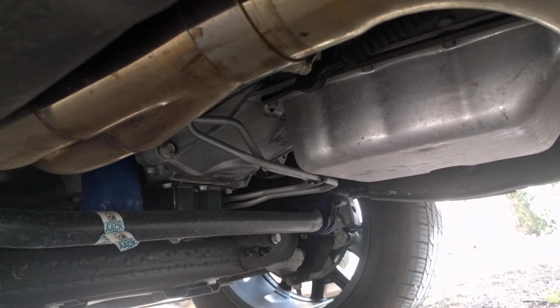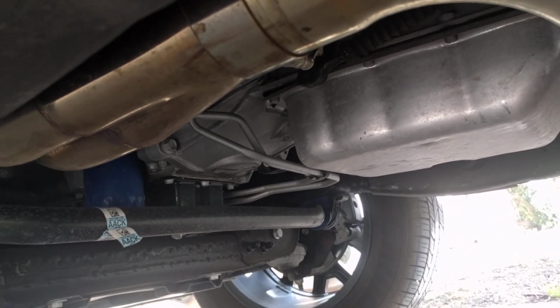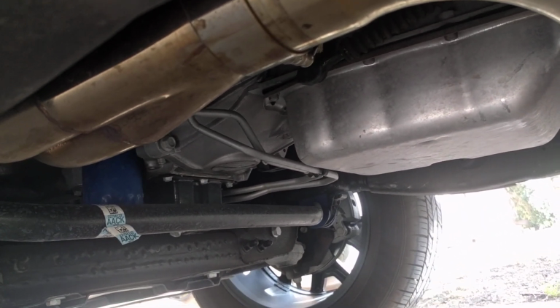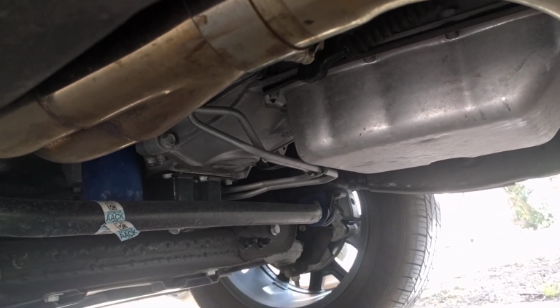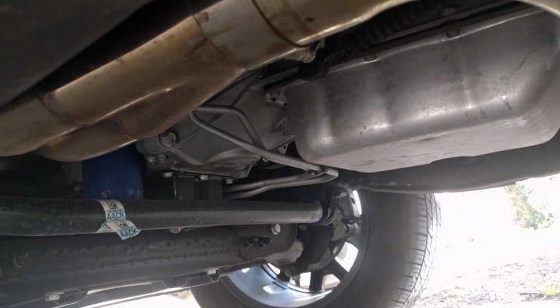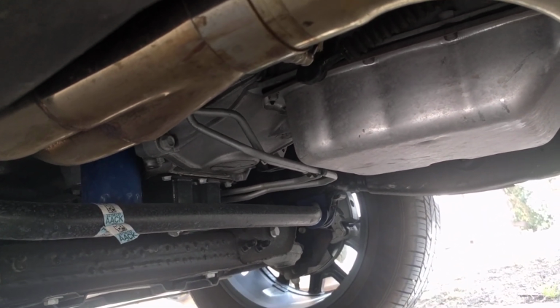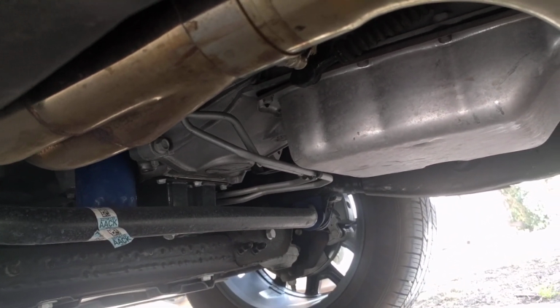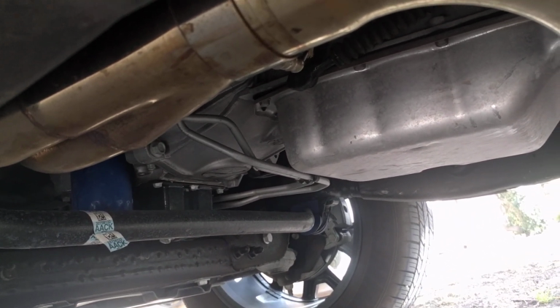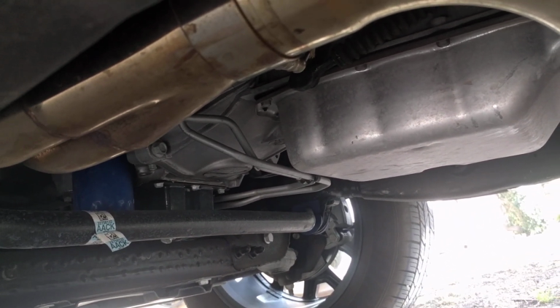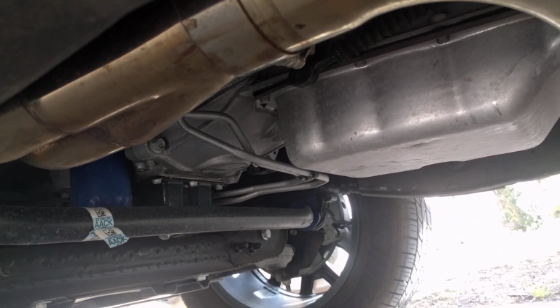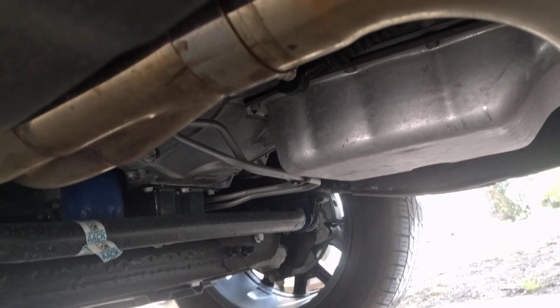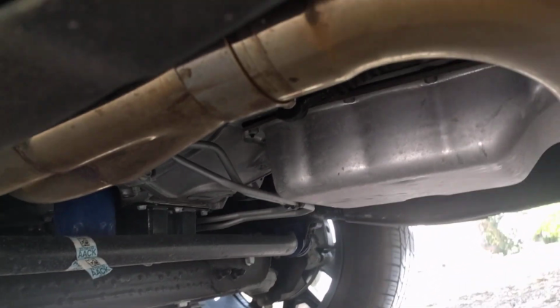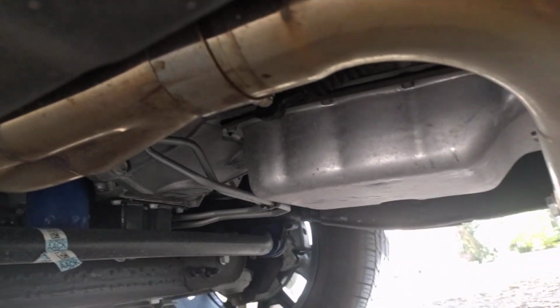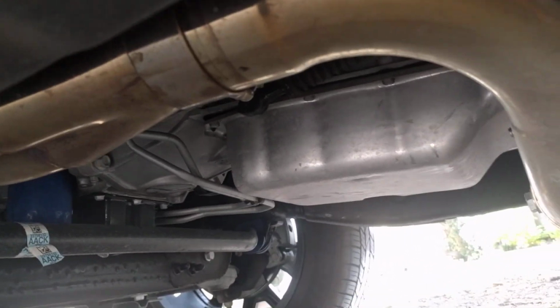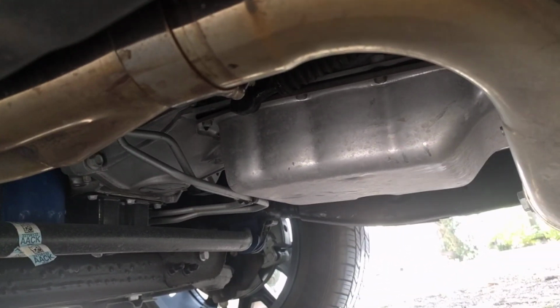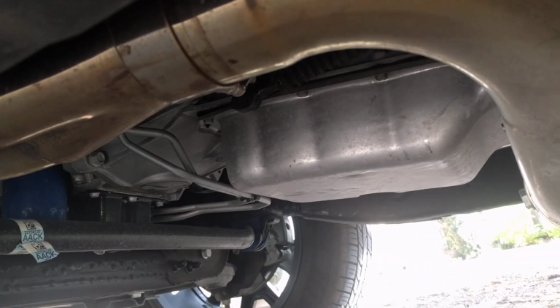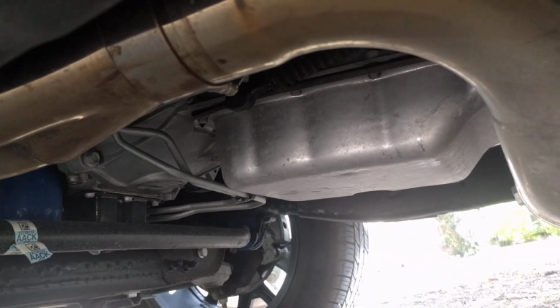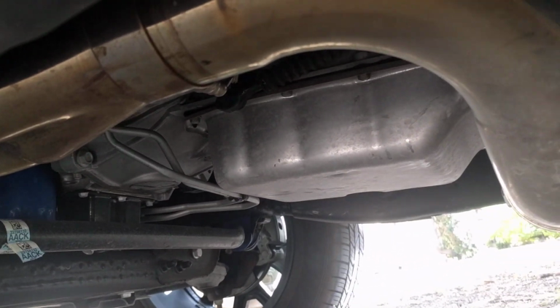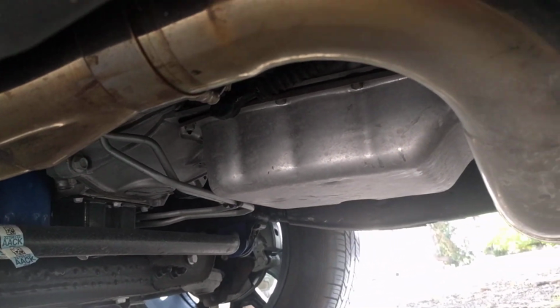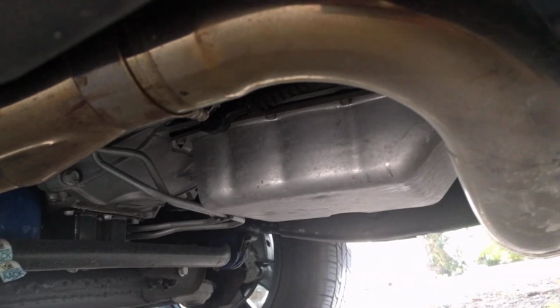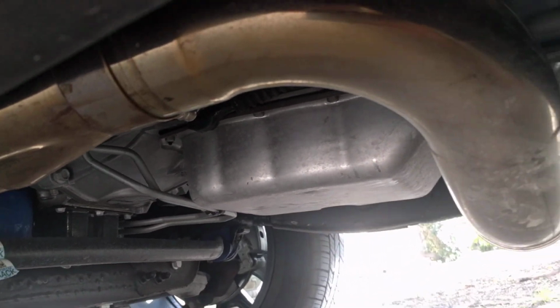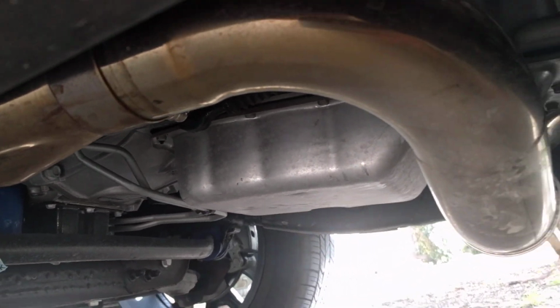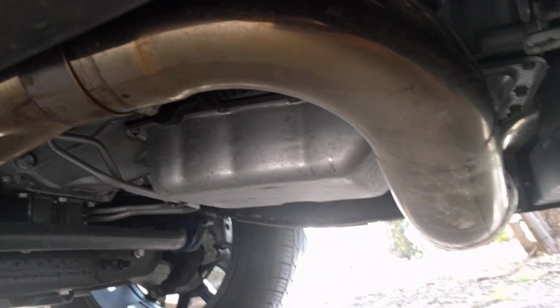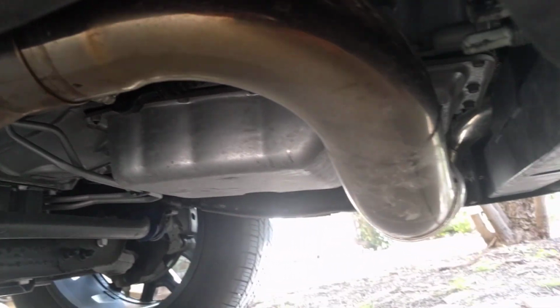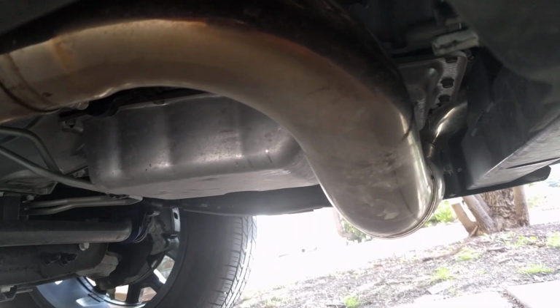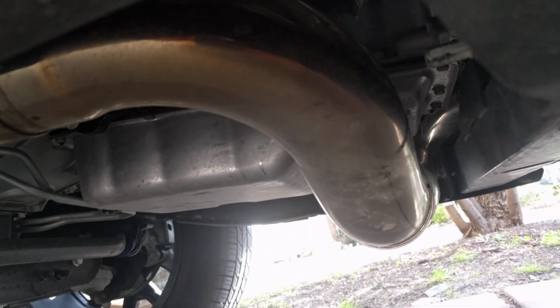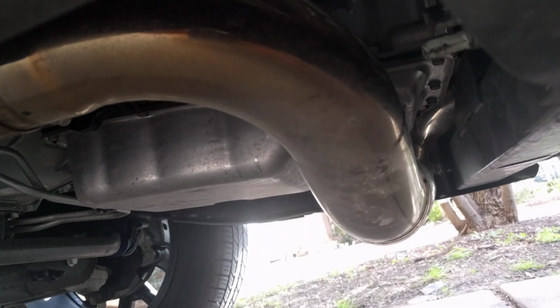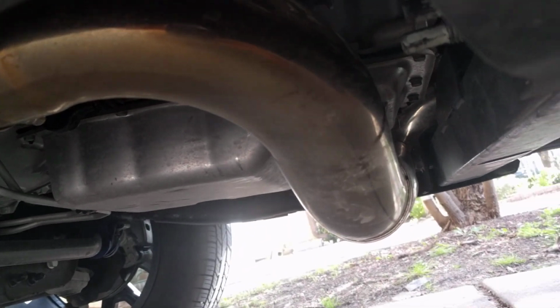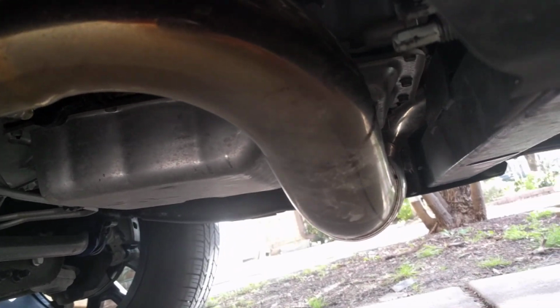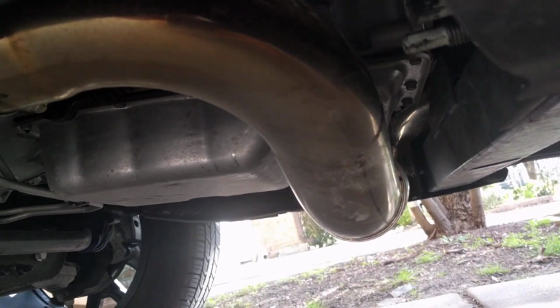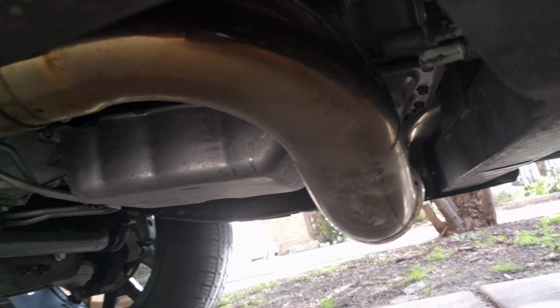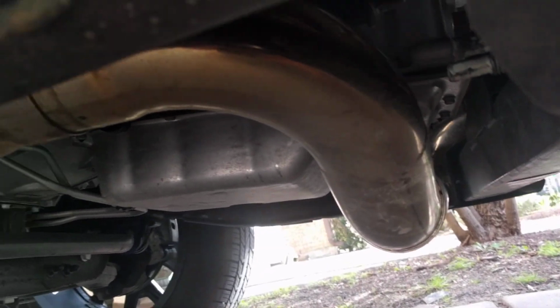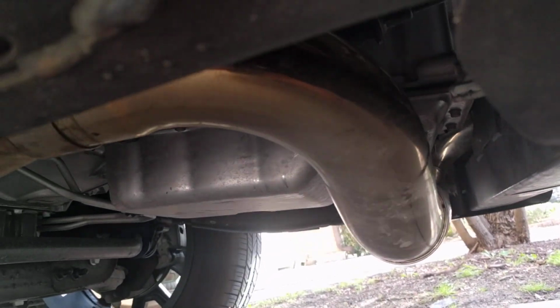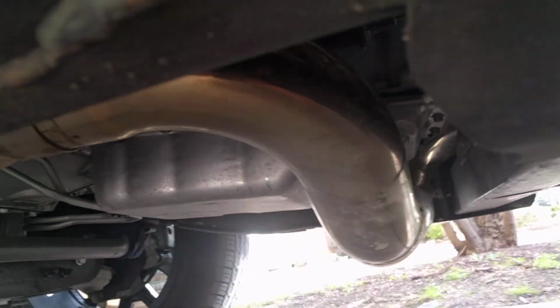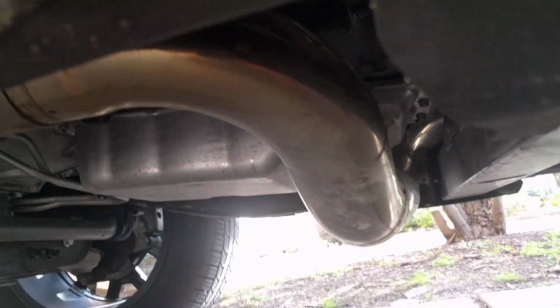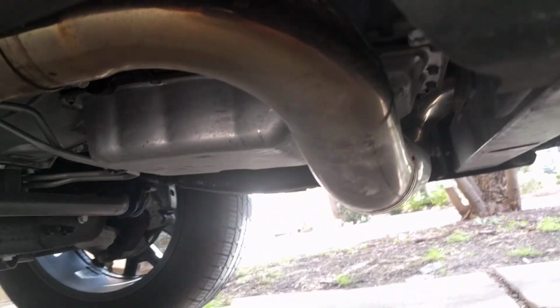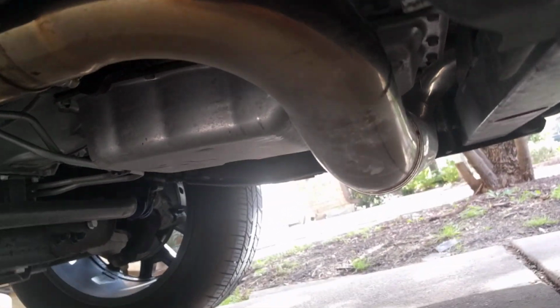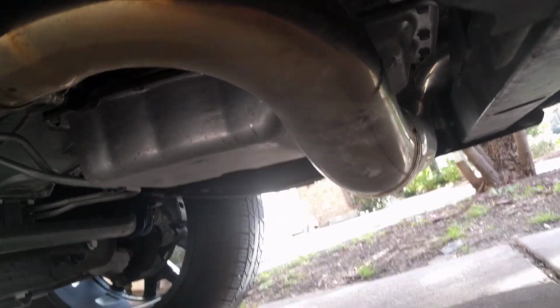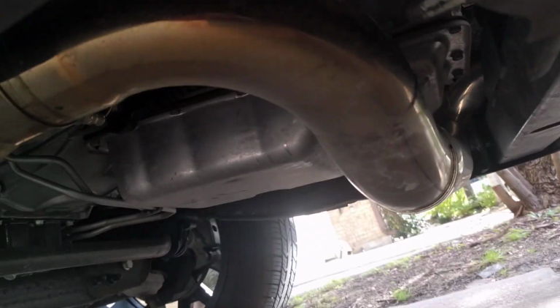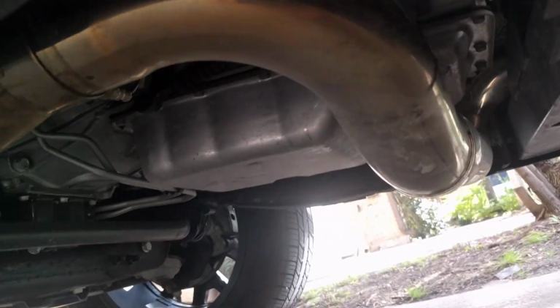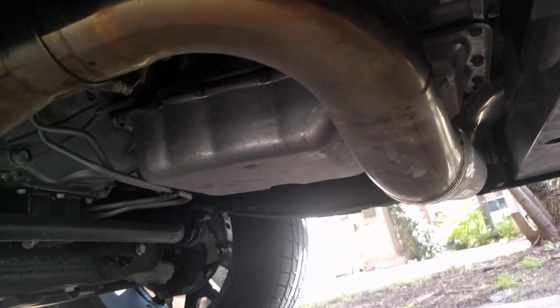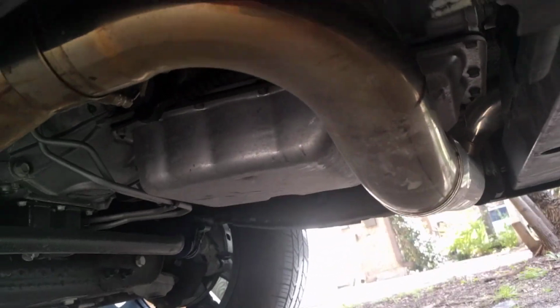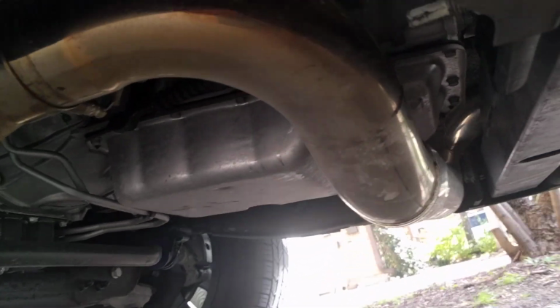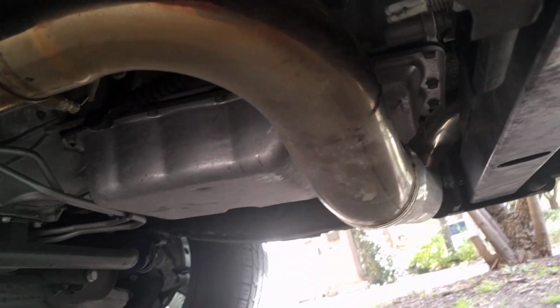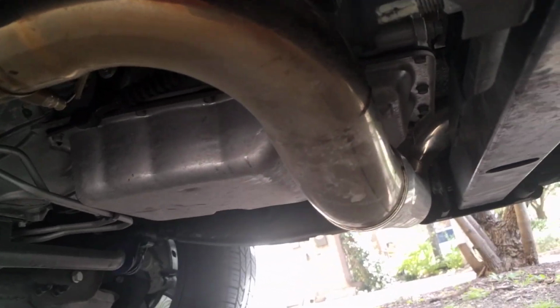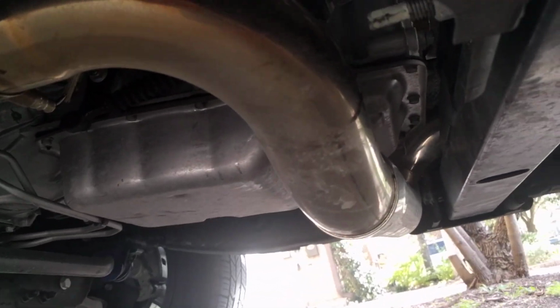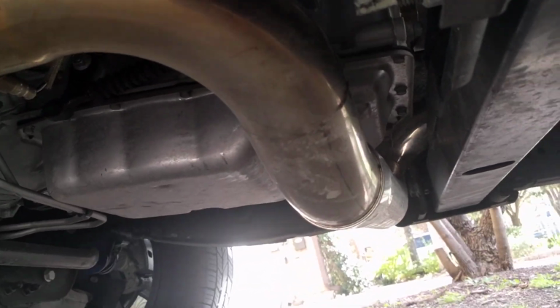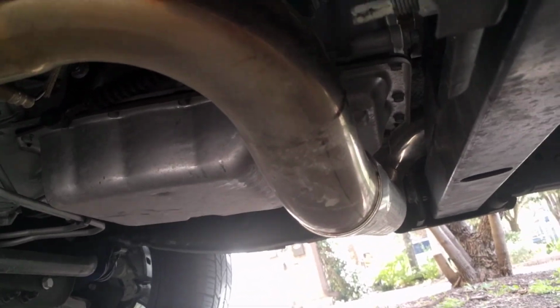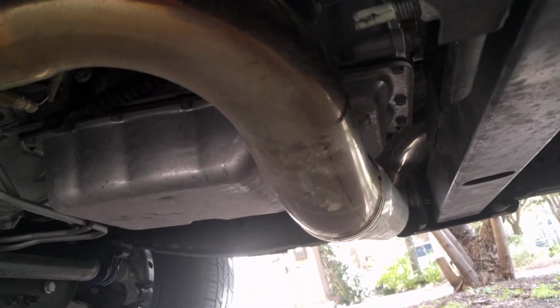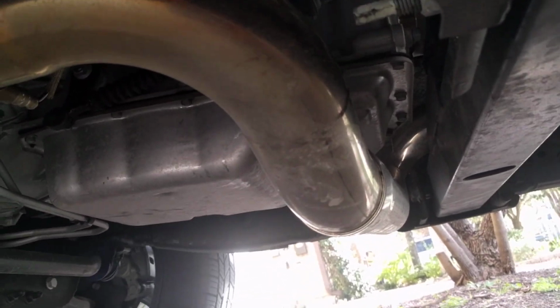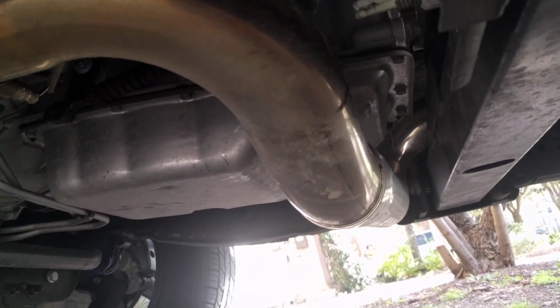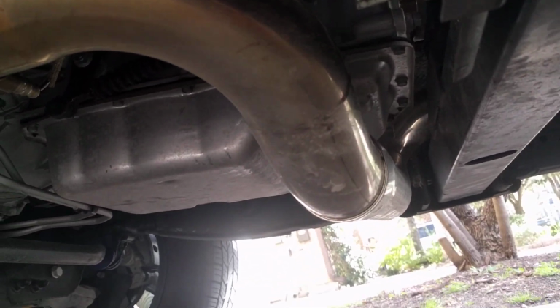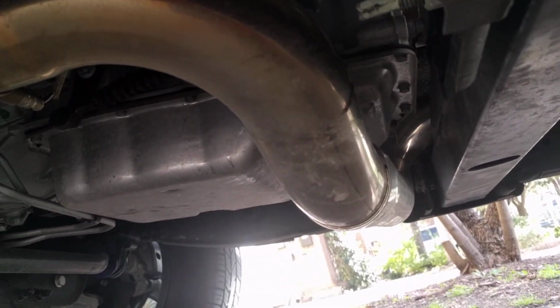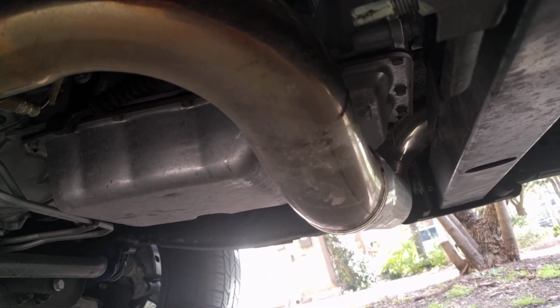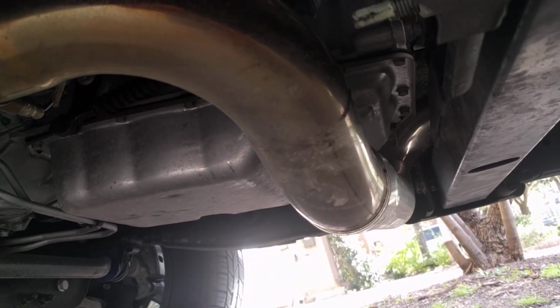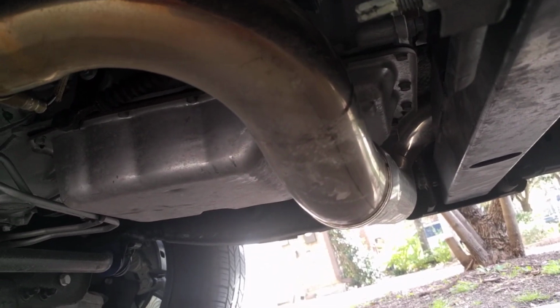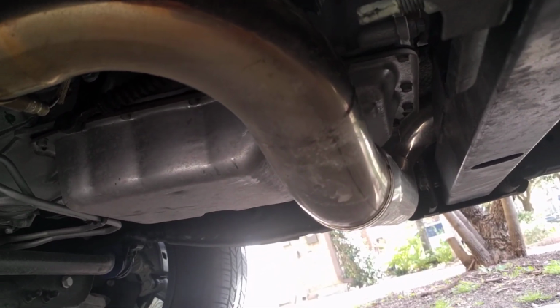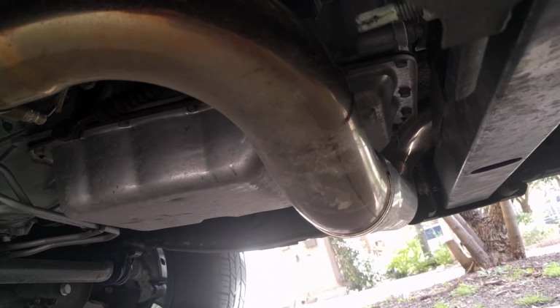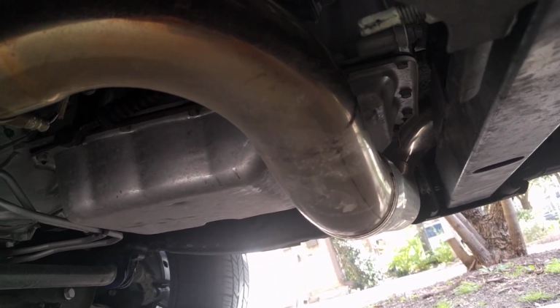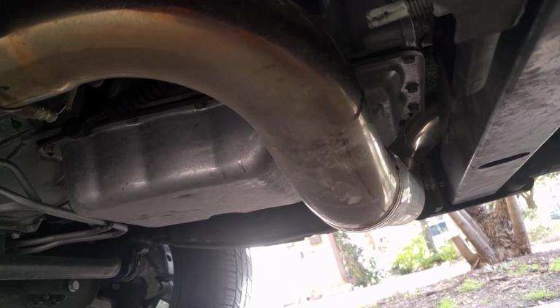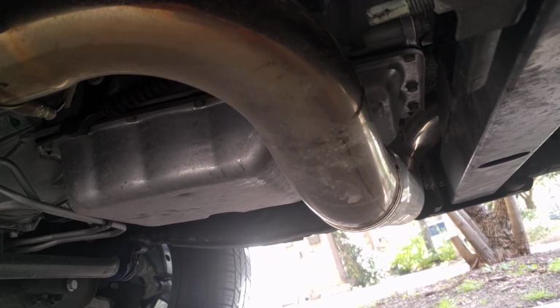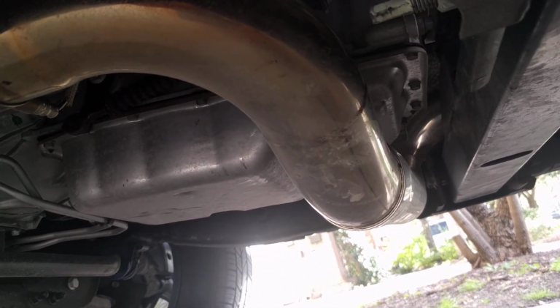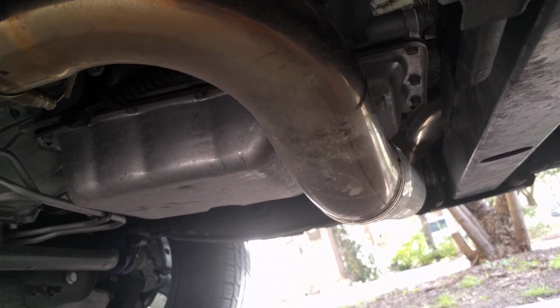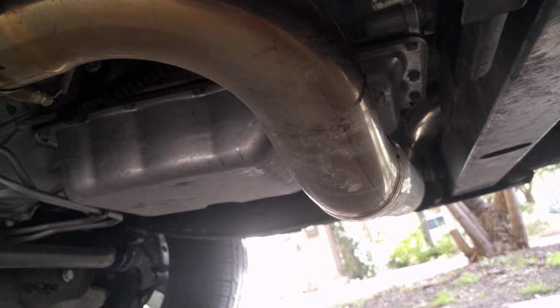It's heavy, so even though it looks like it would be light as a feather, it's not. Just be aware — you can get it out without having to jack up the truck, at least I was able to.